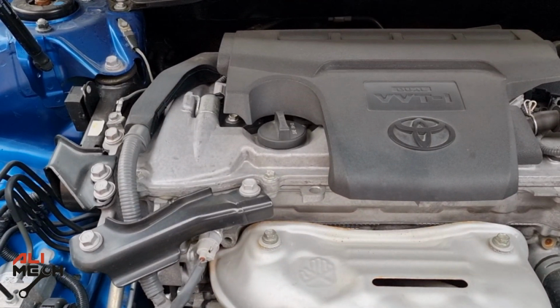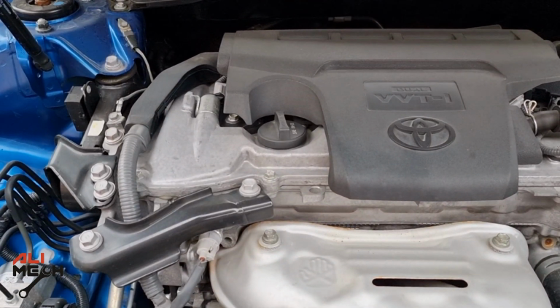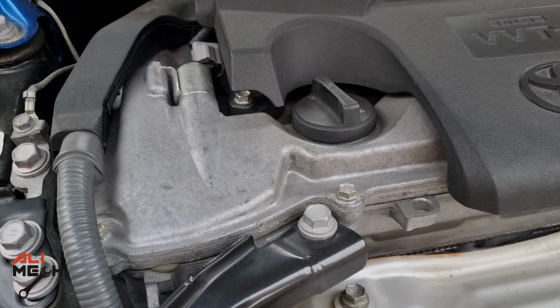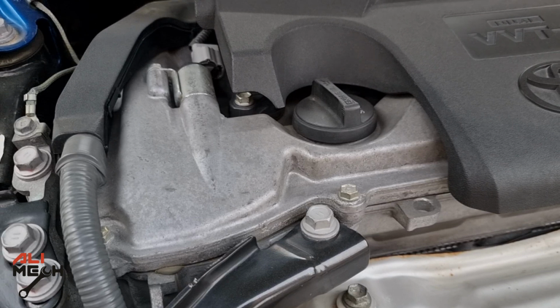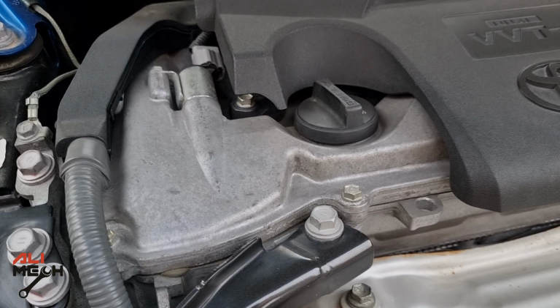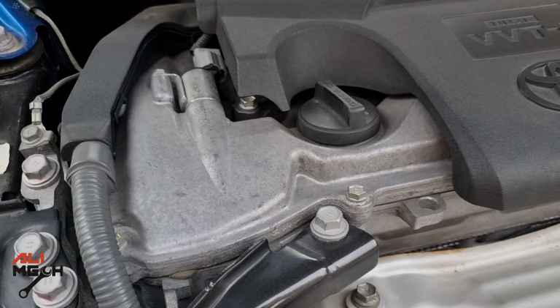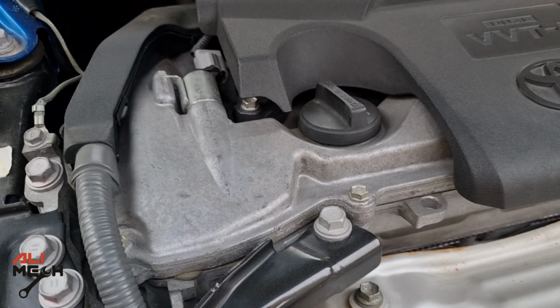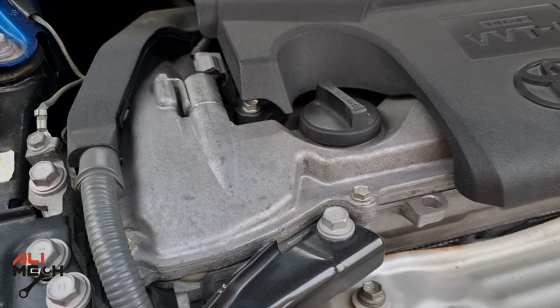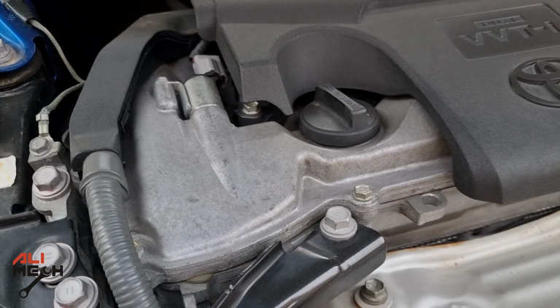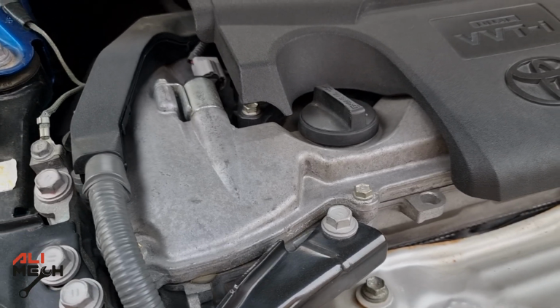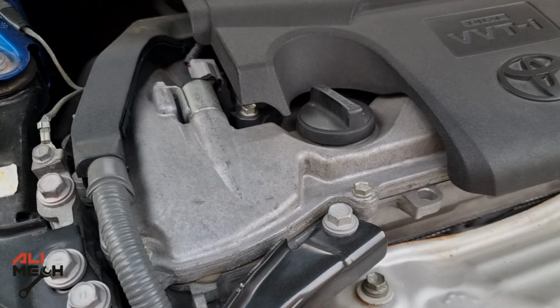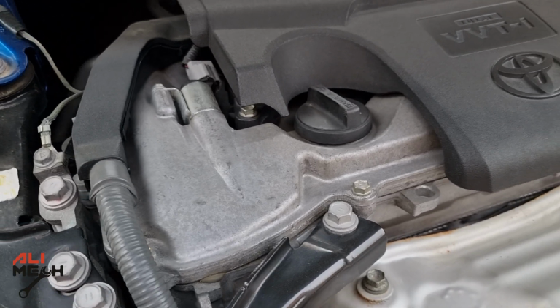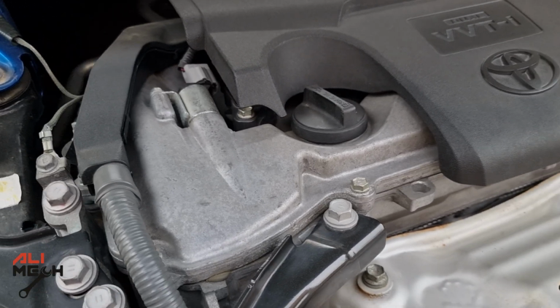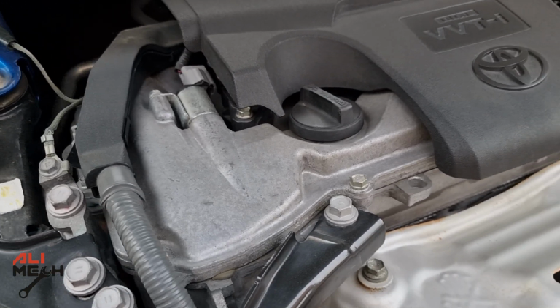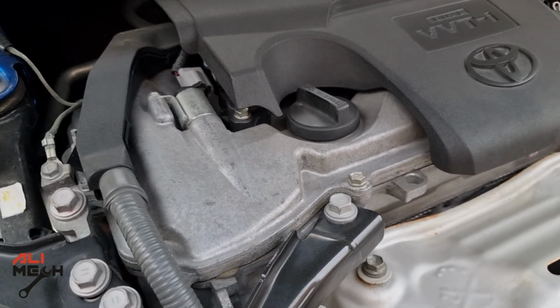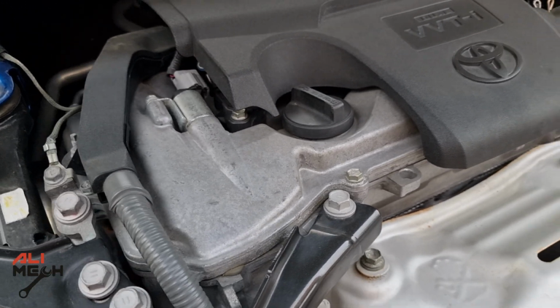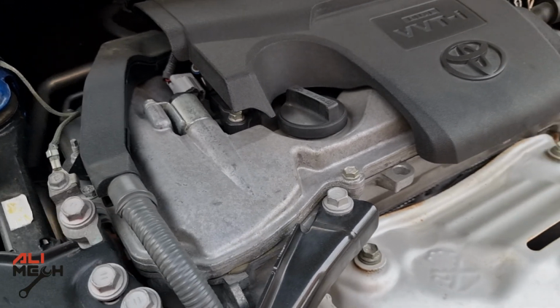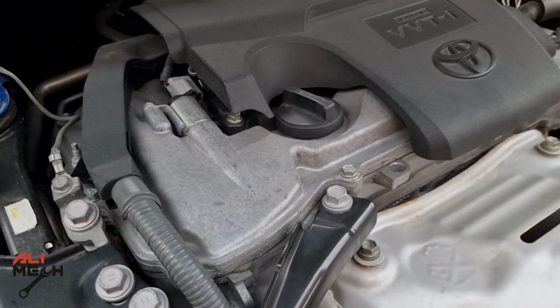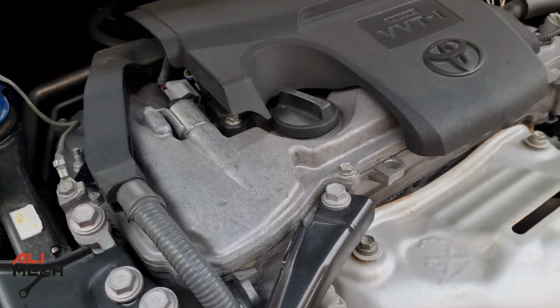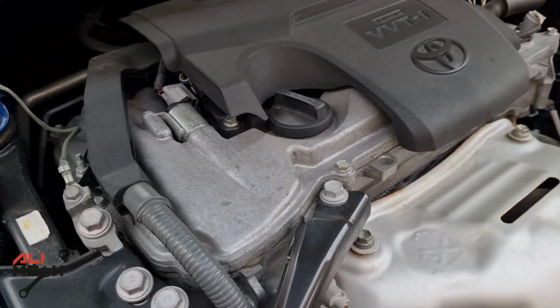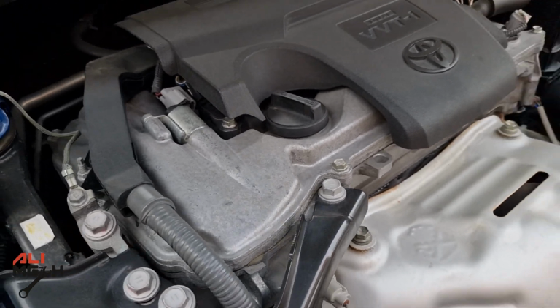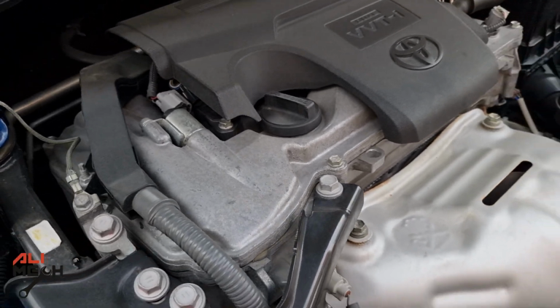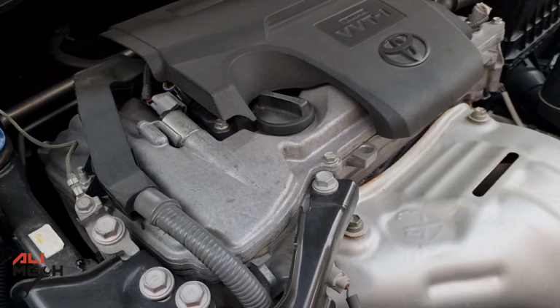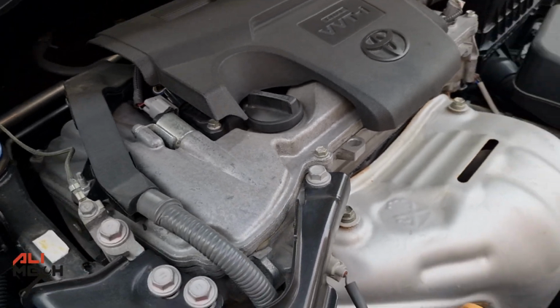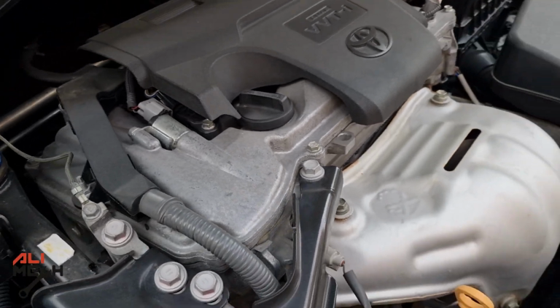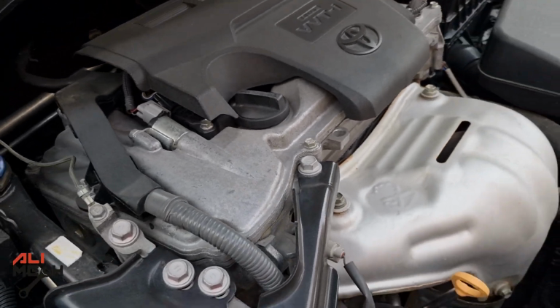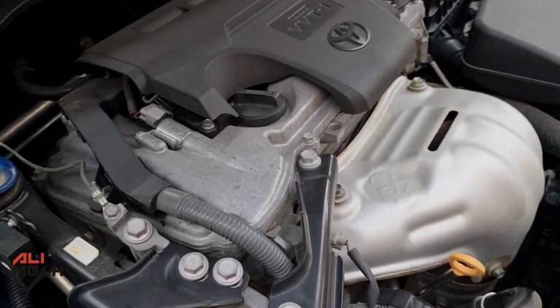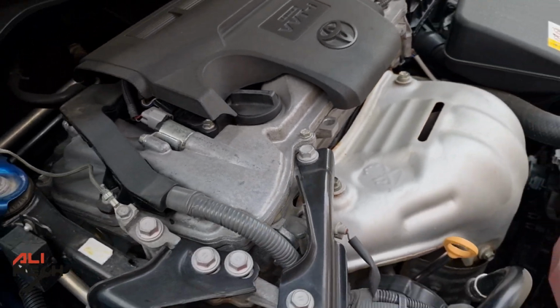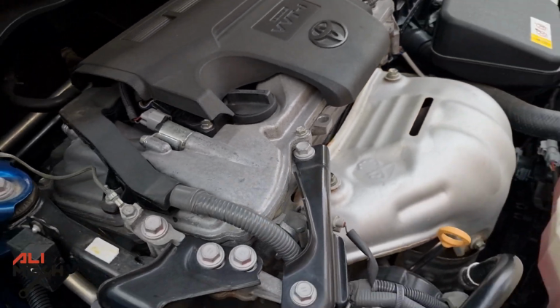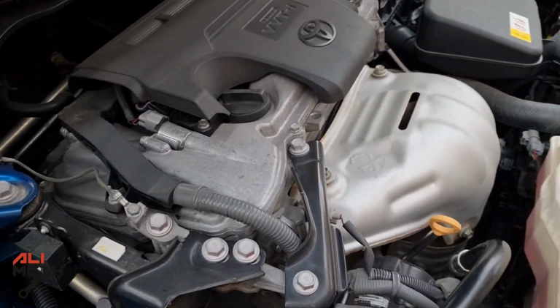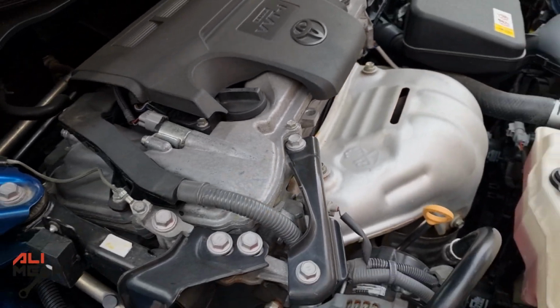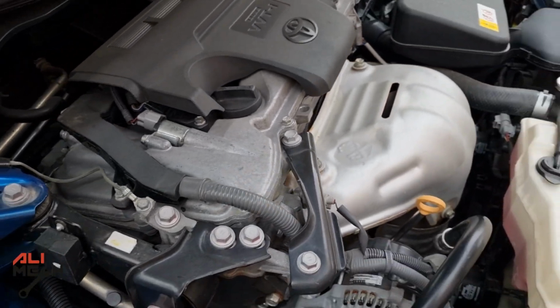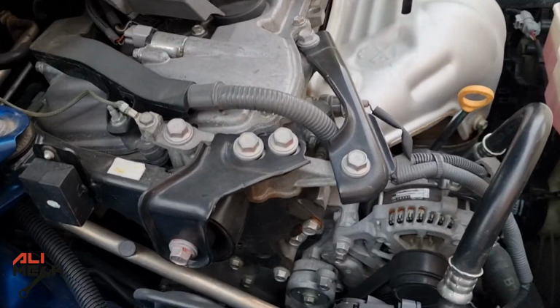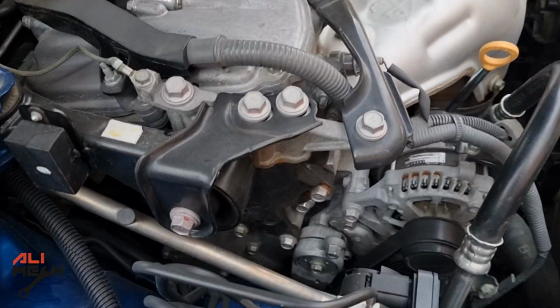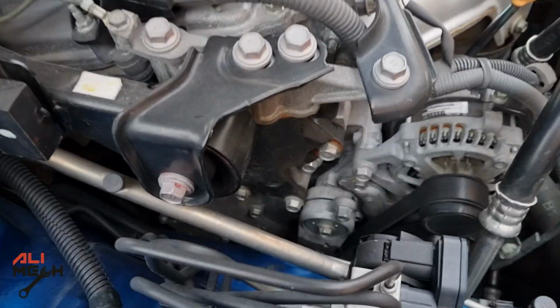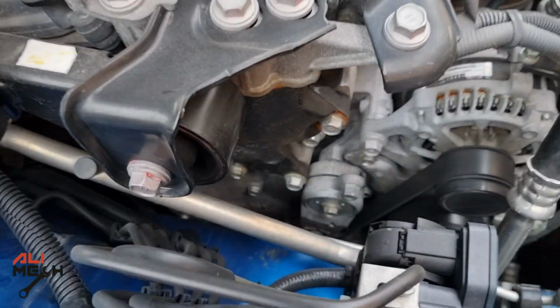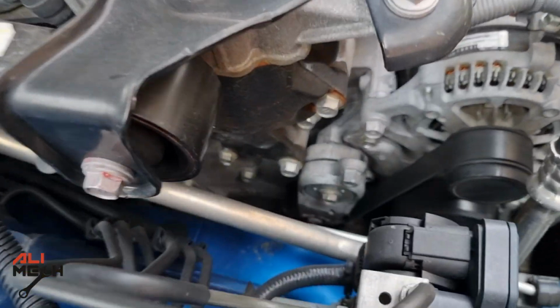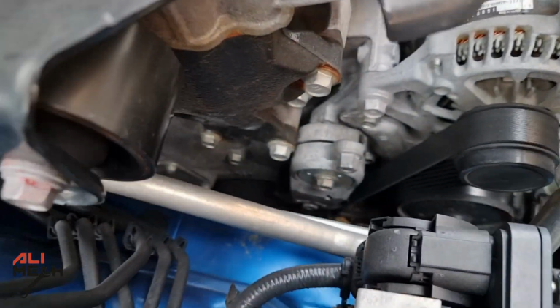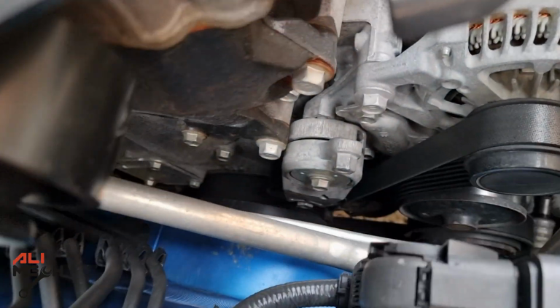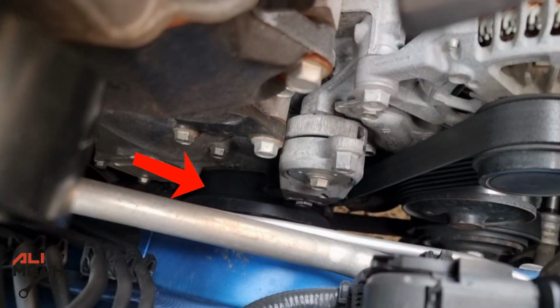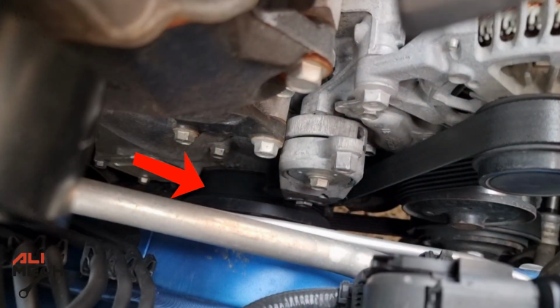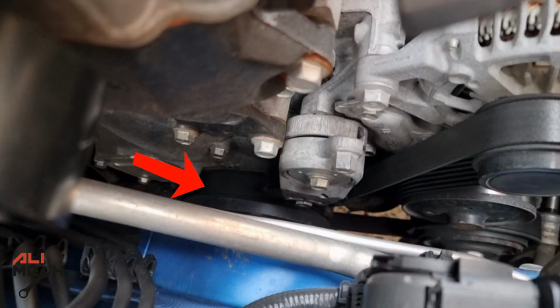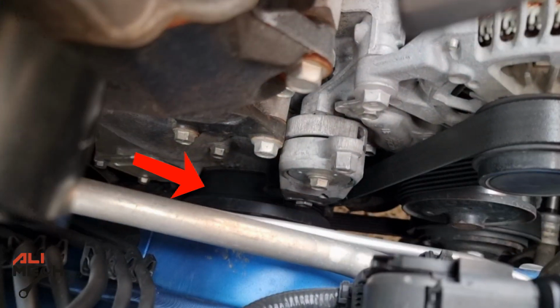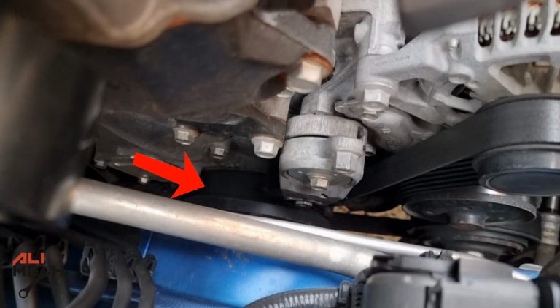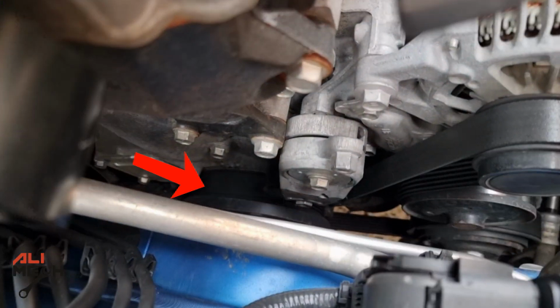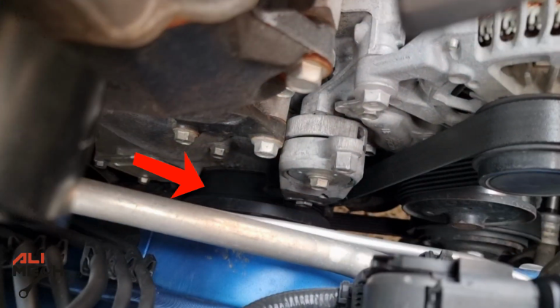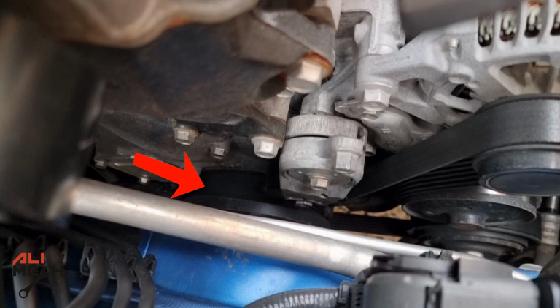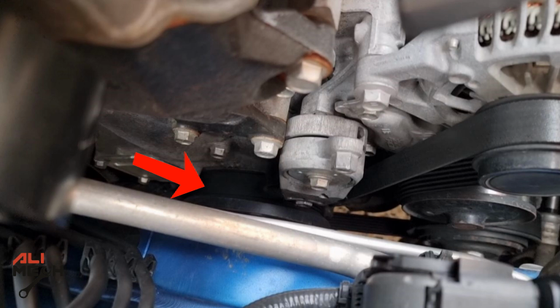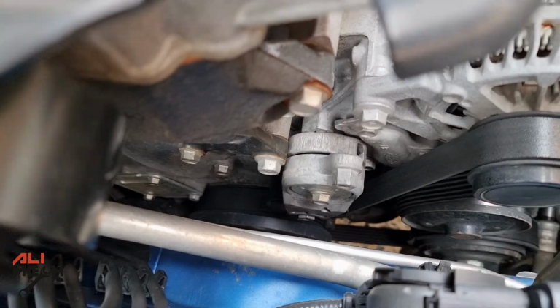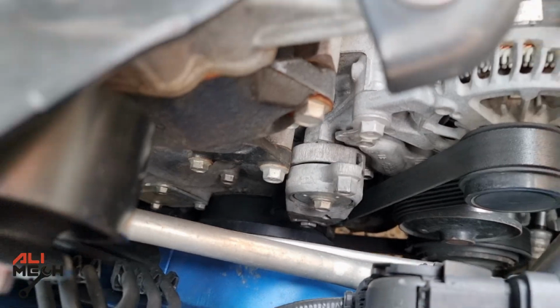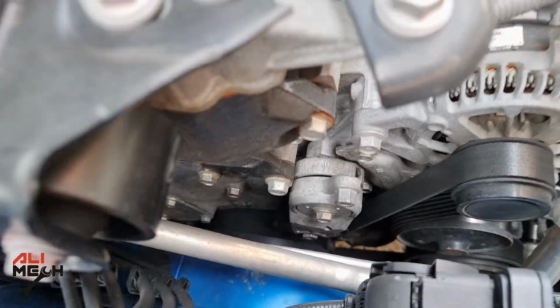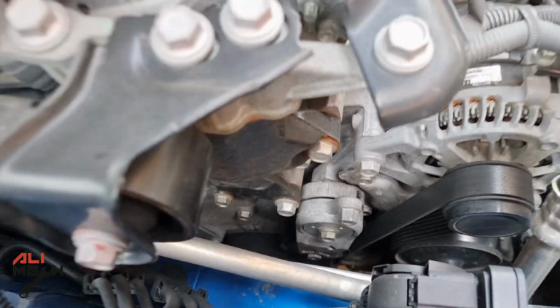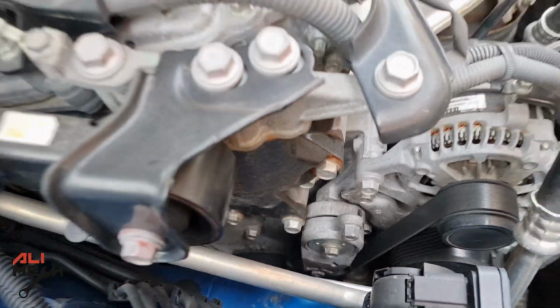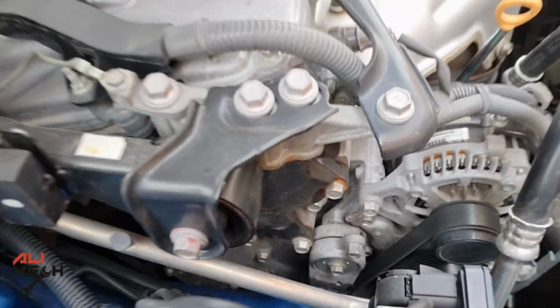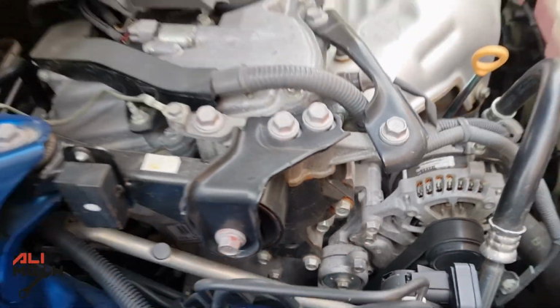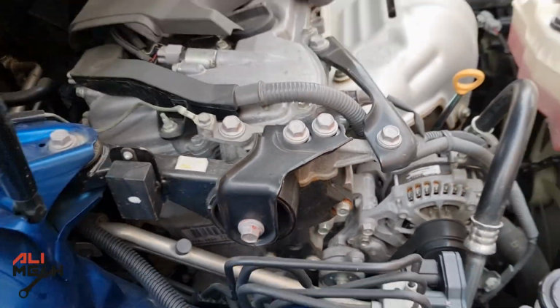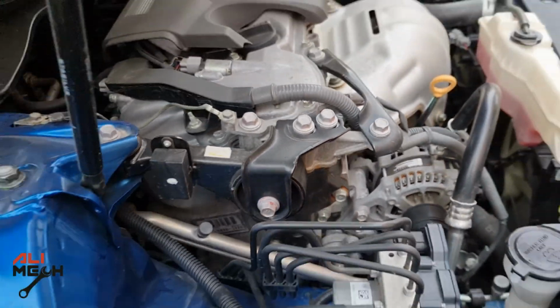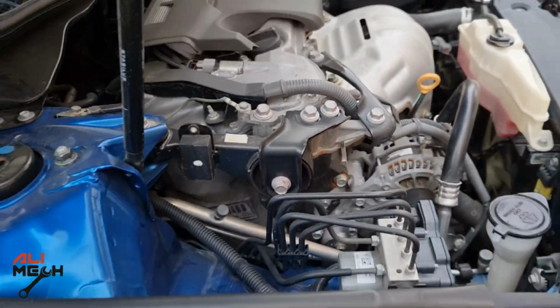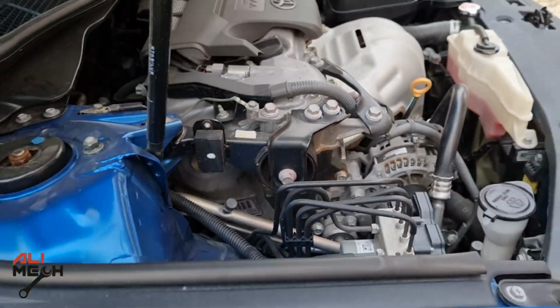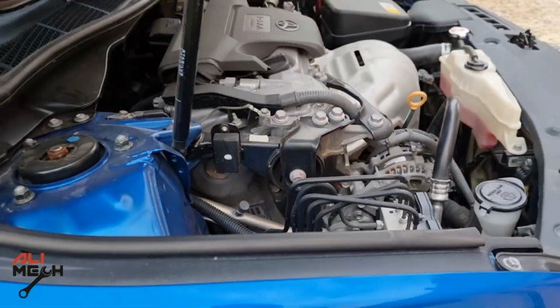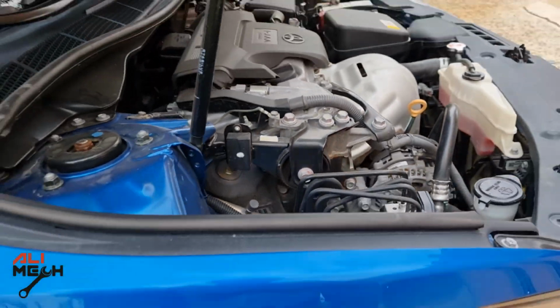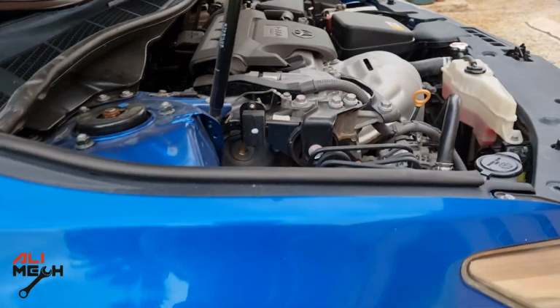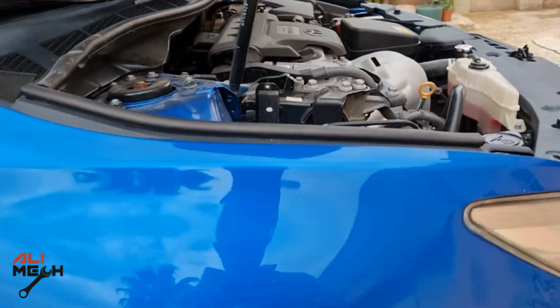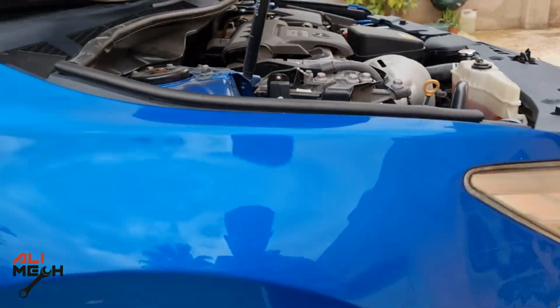The PCV valve is usually located on the engine cover, but on this 2017 Toyota Camry, it's located there — so we're going to have to remove the front wheel.